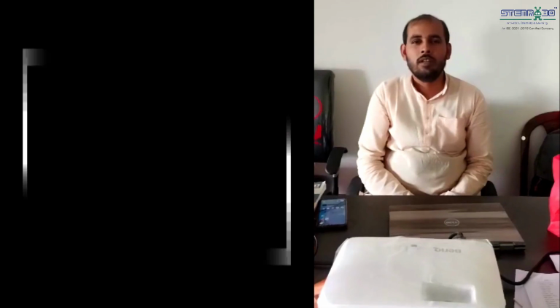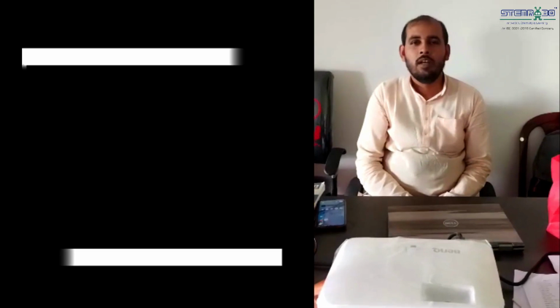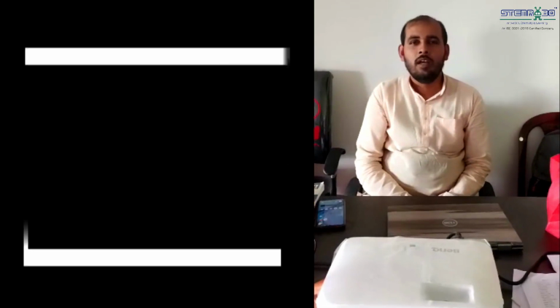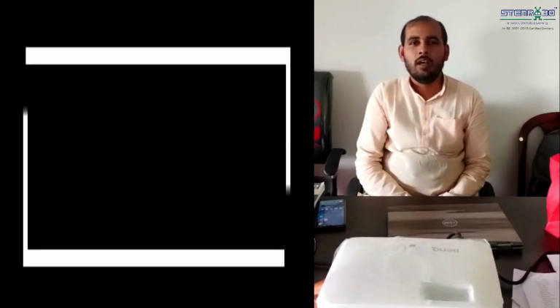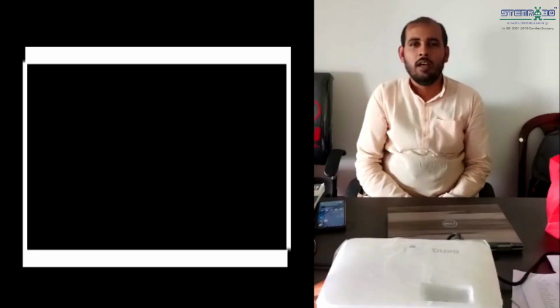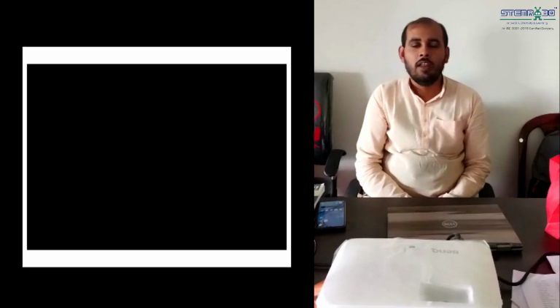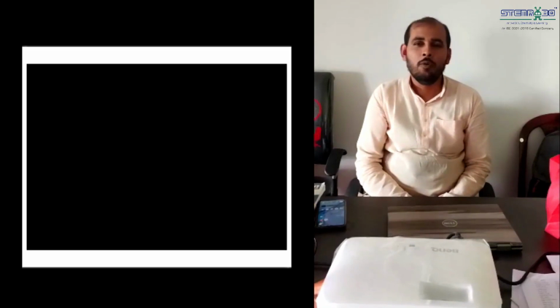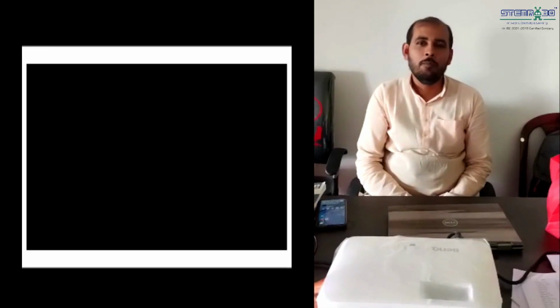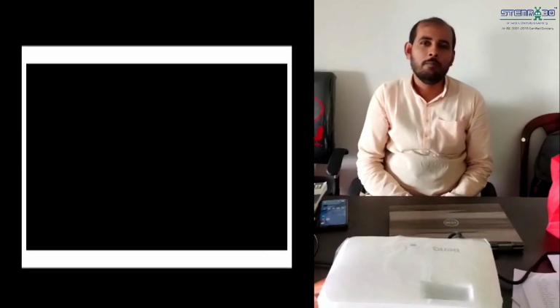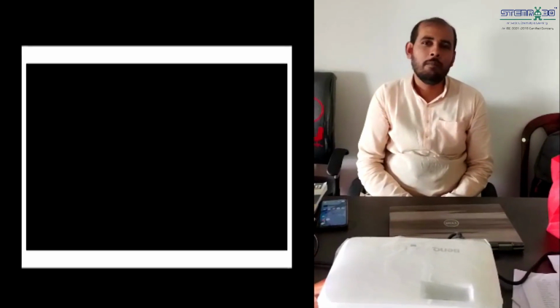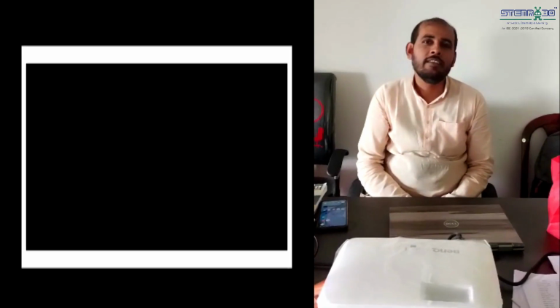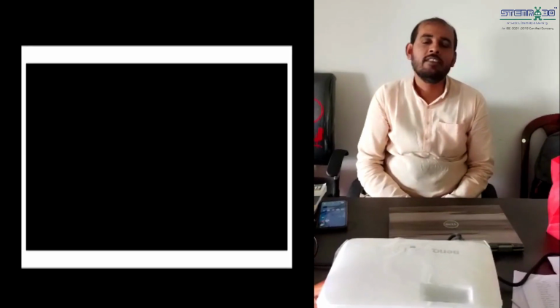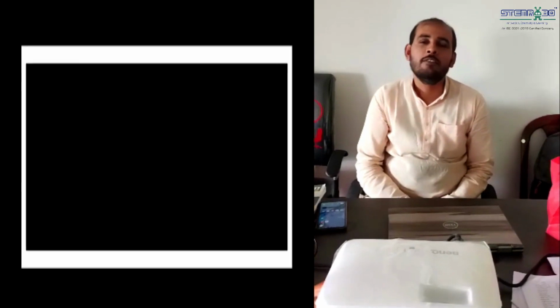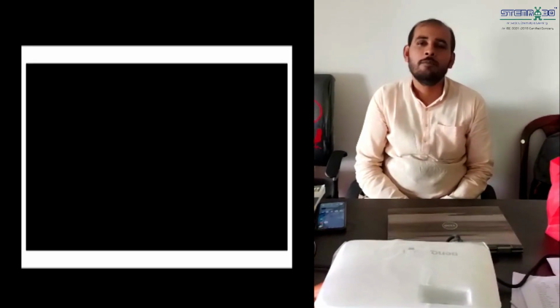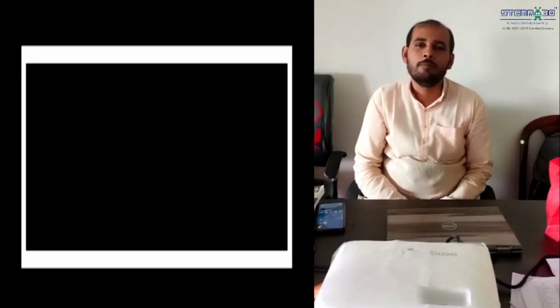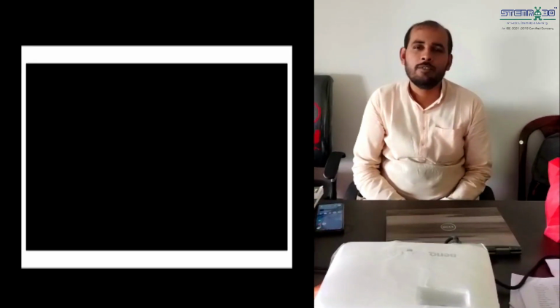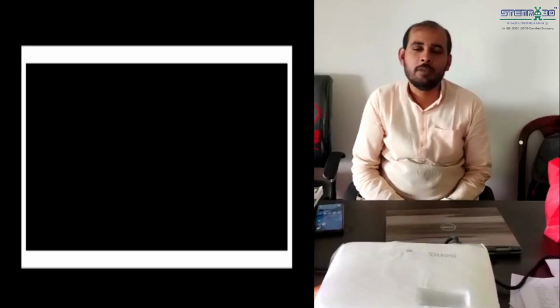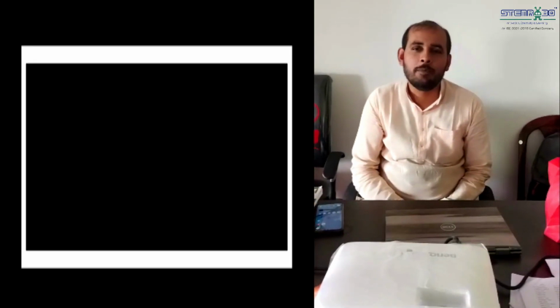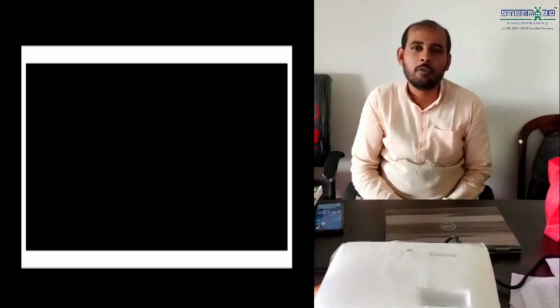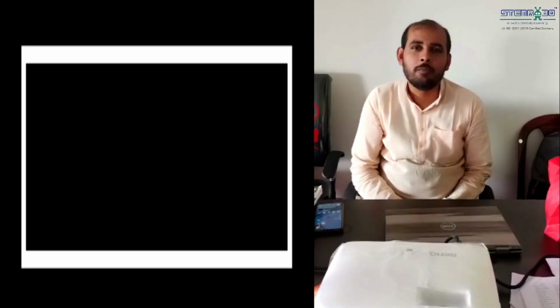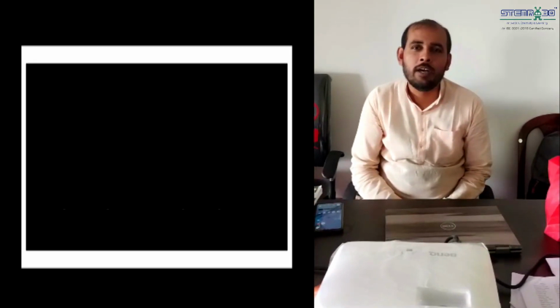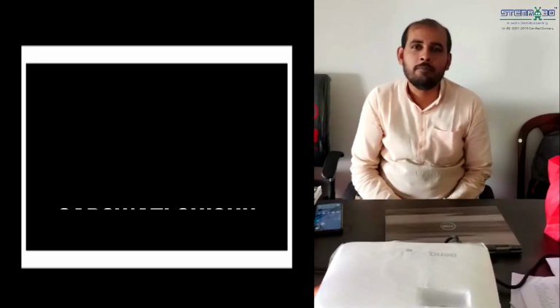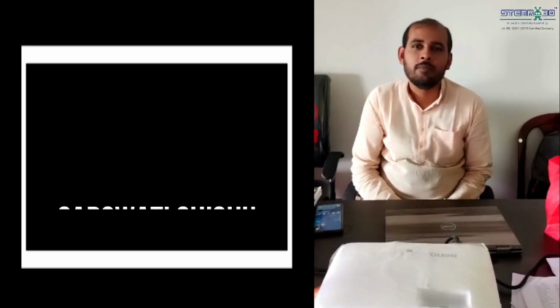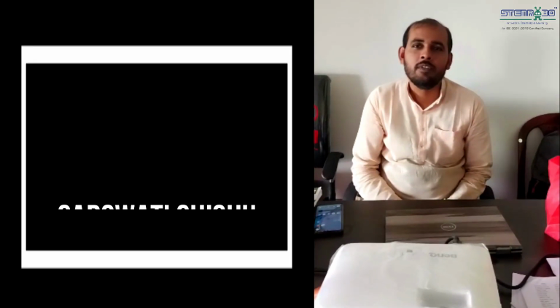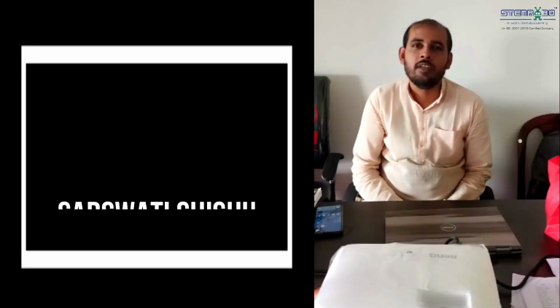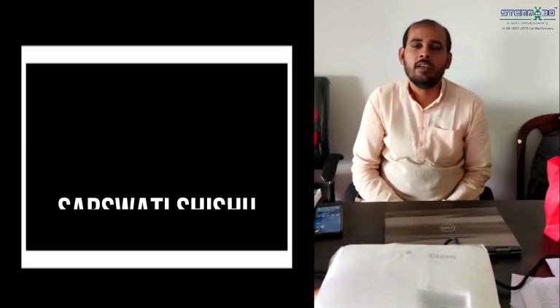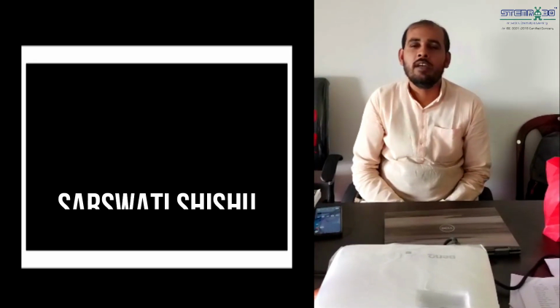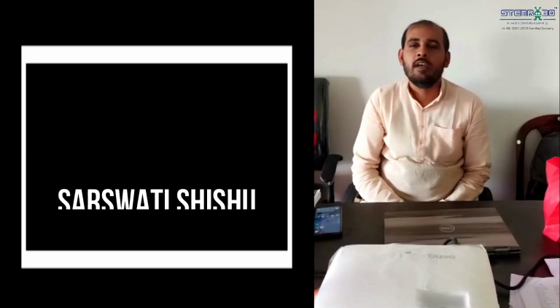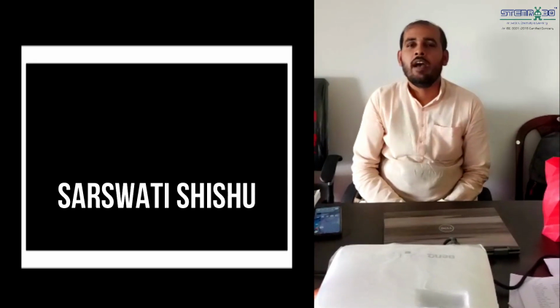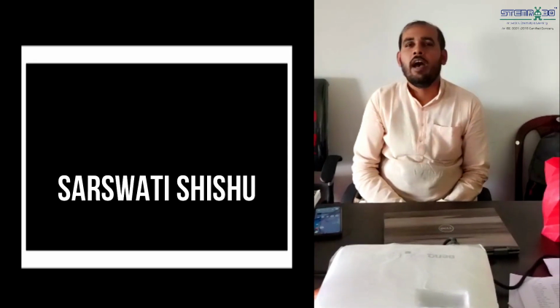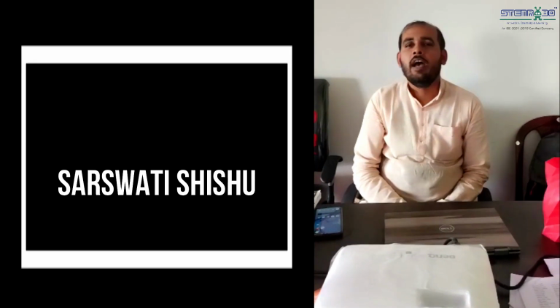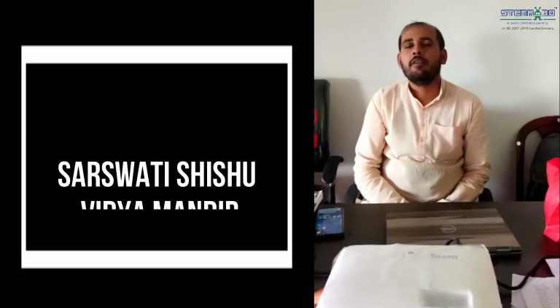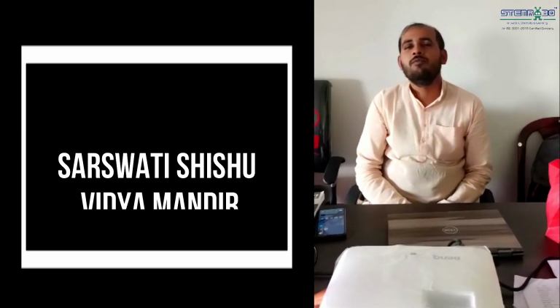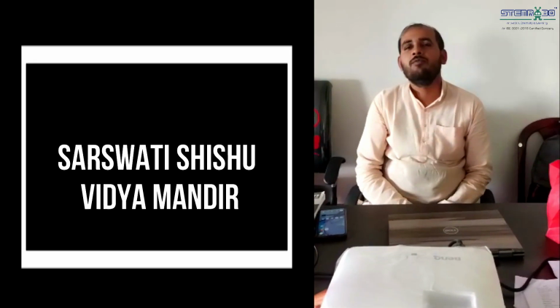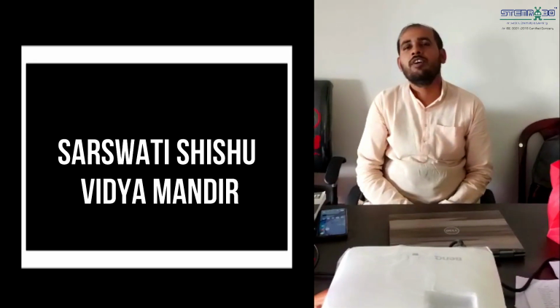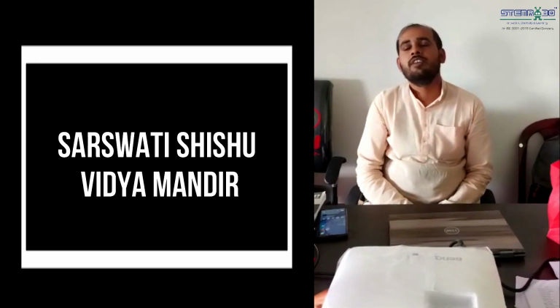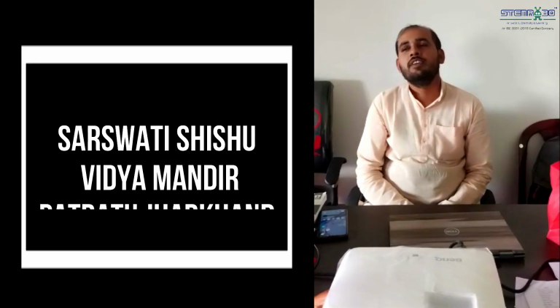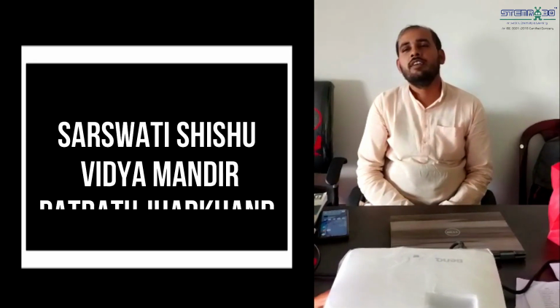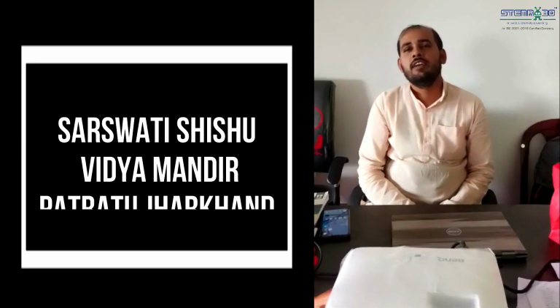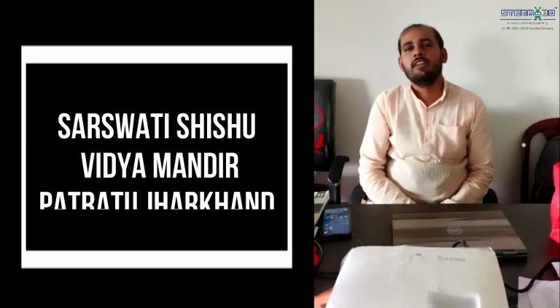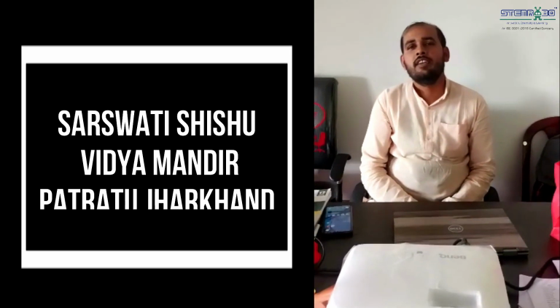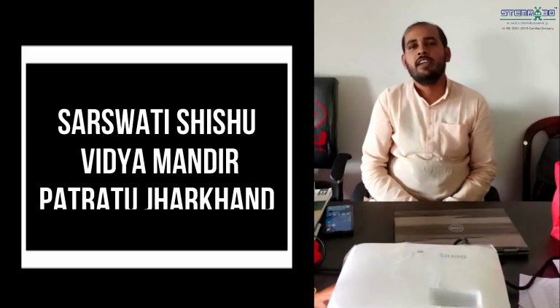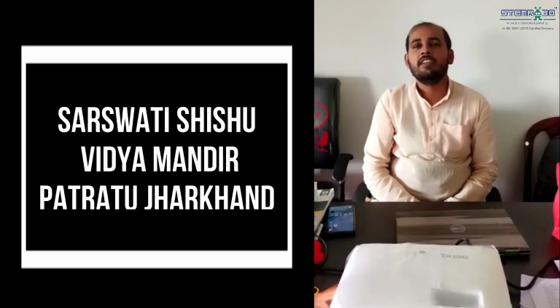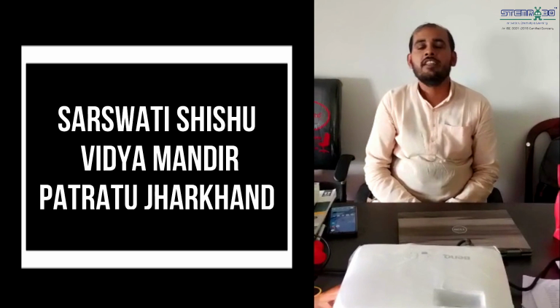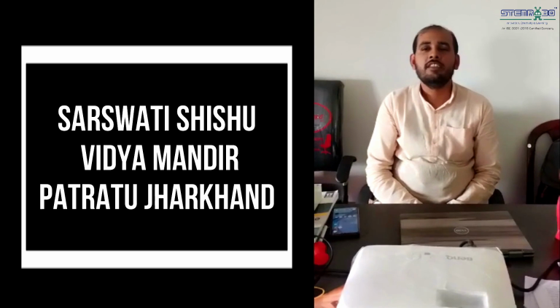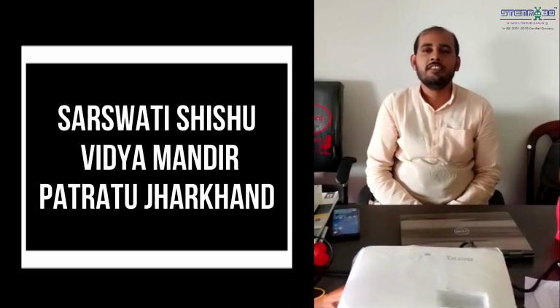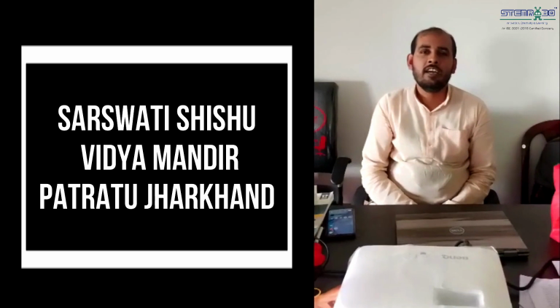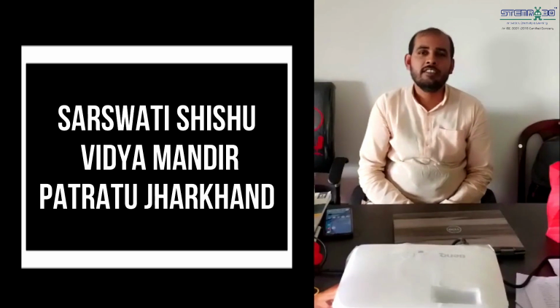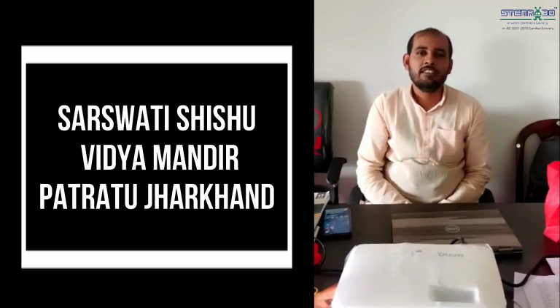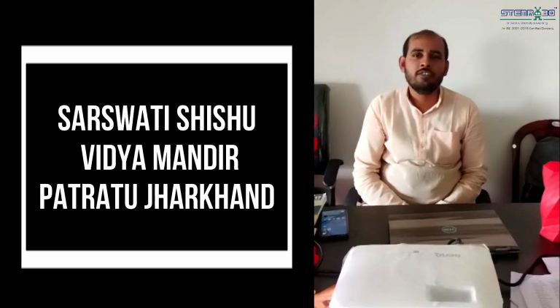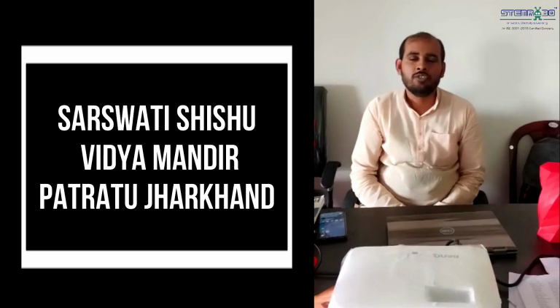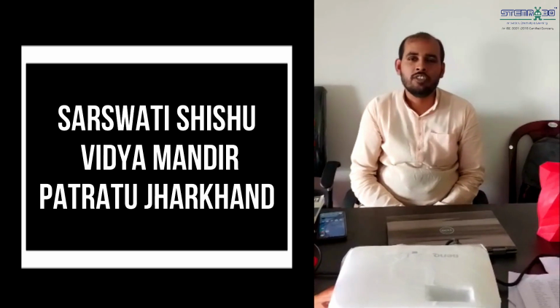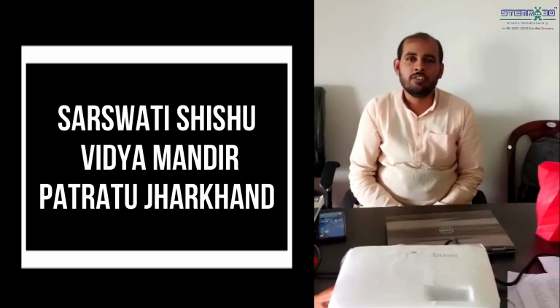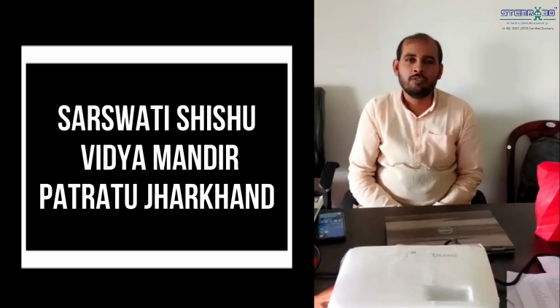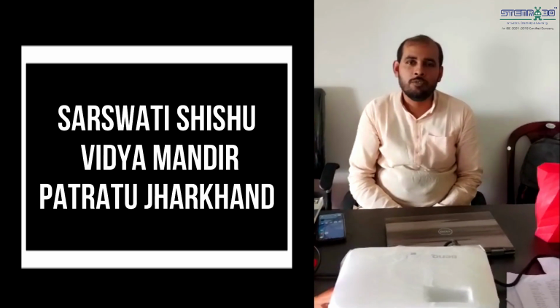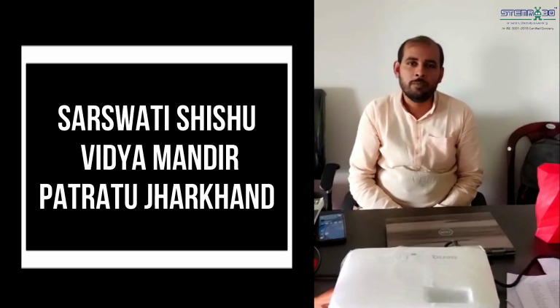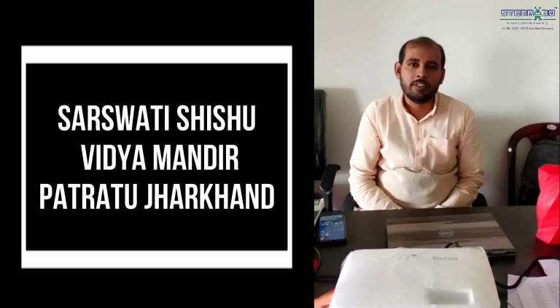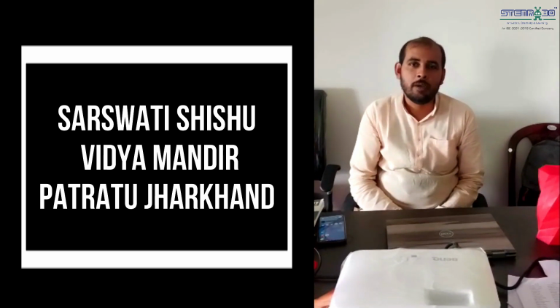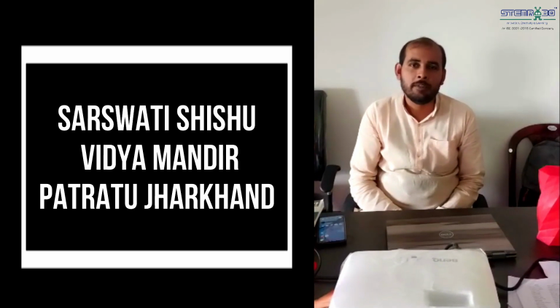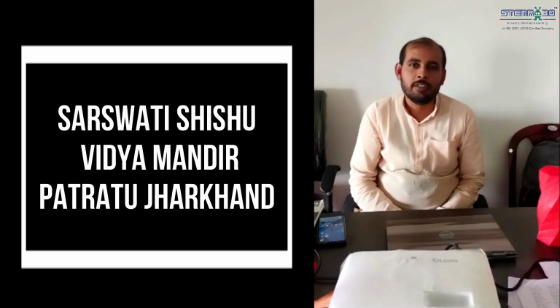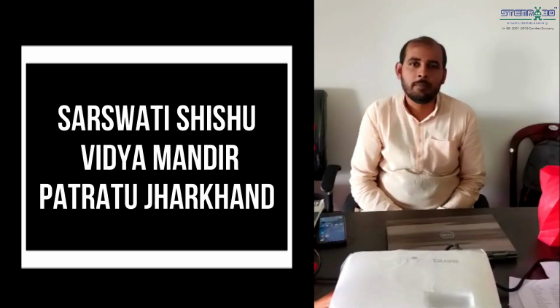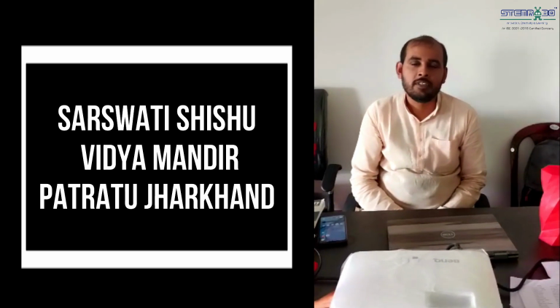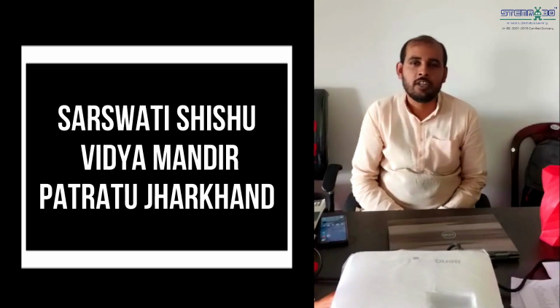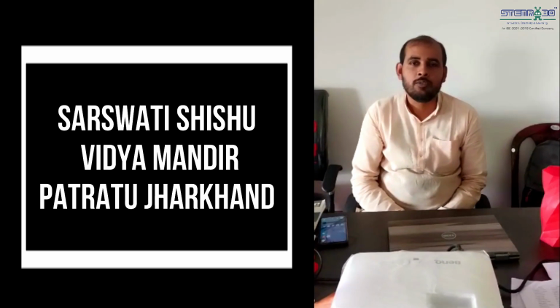Hello, my name is Deepak Kumar. I am working as an ATL in-charge at the Society of Susu Vidyamanthi Pratalduk.